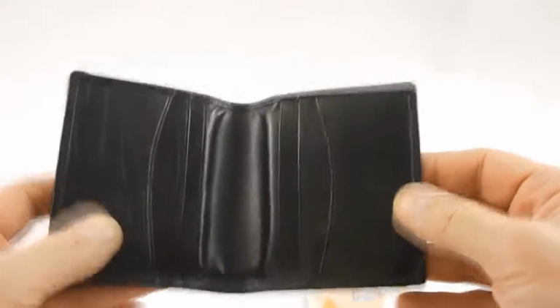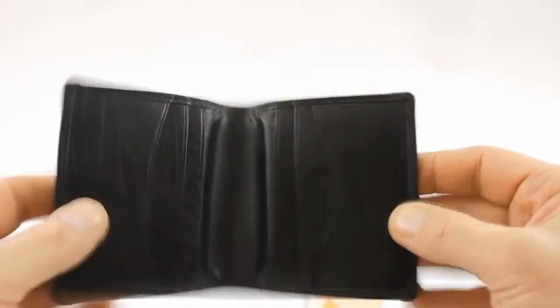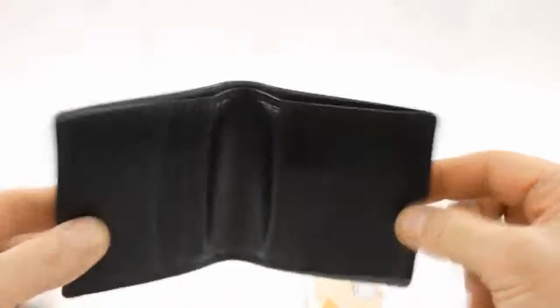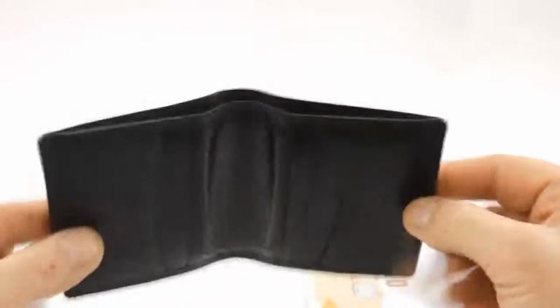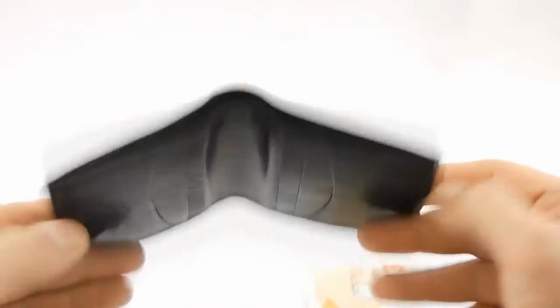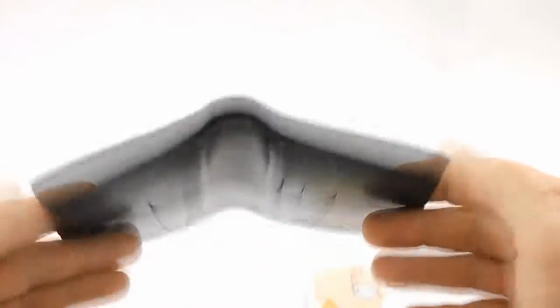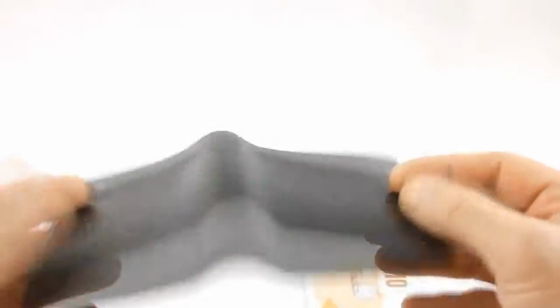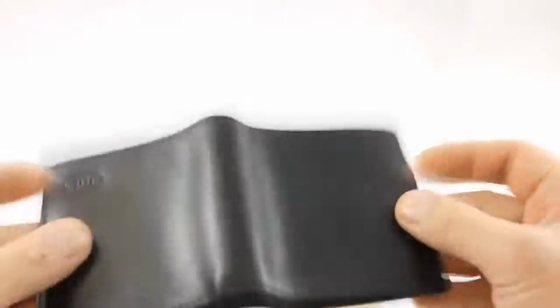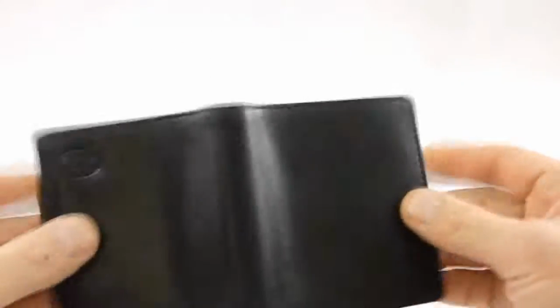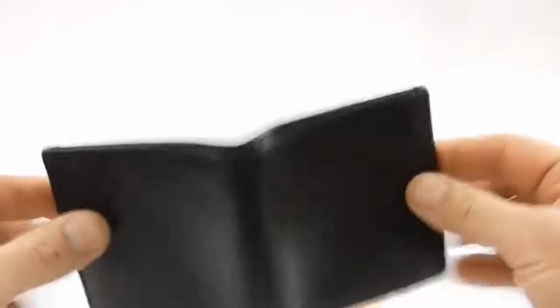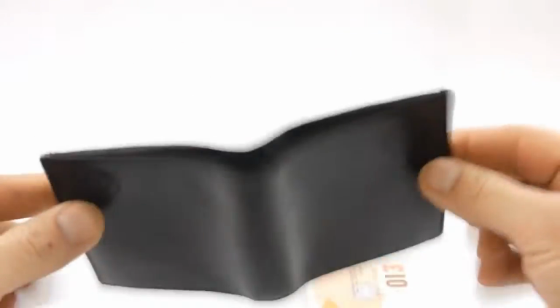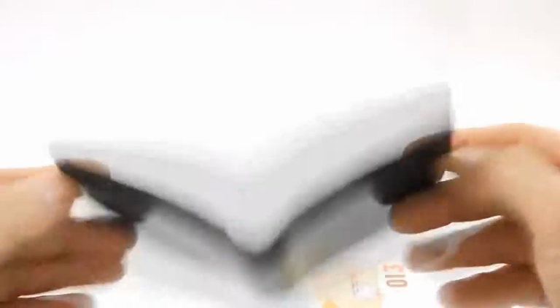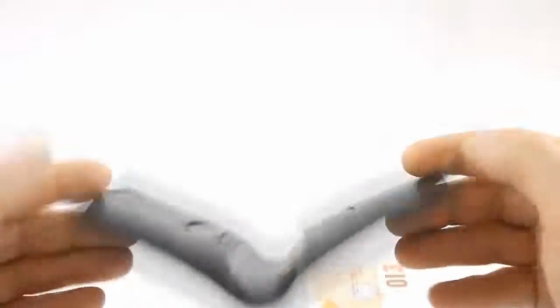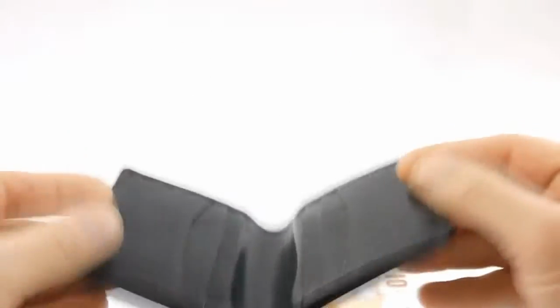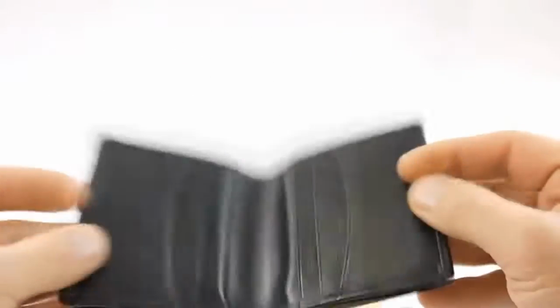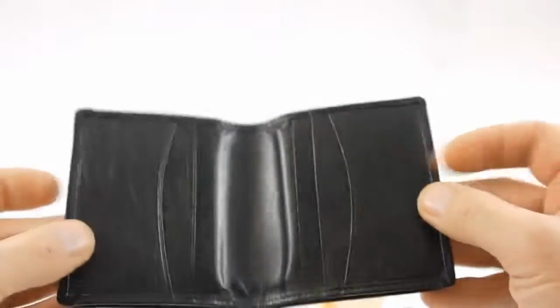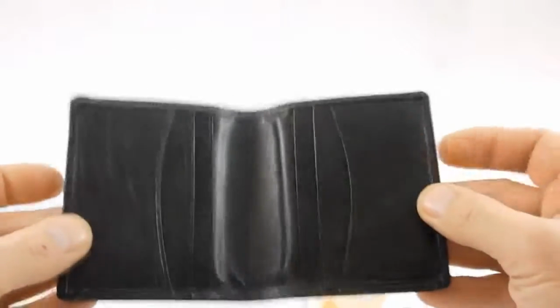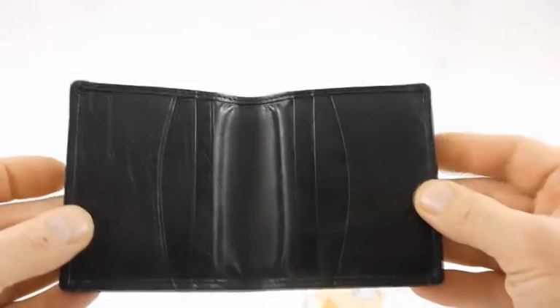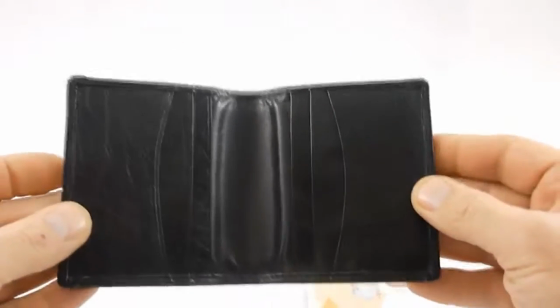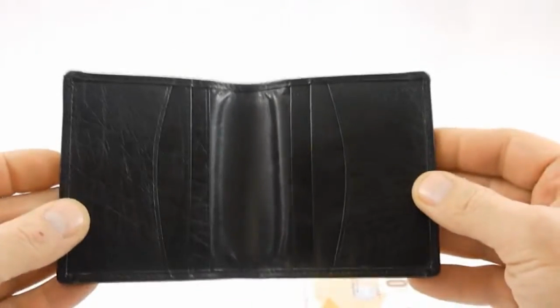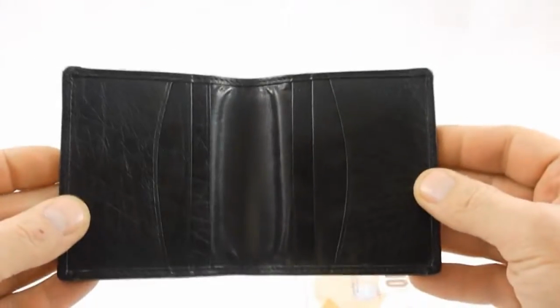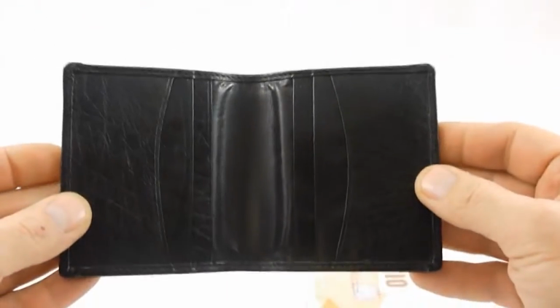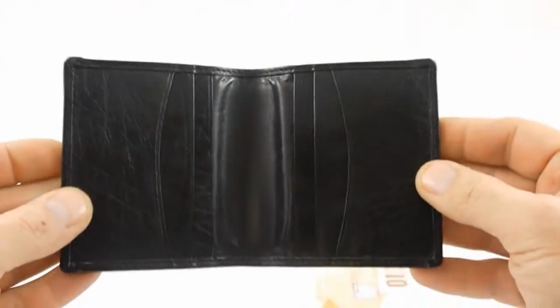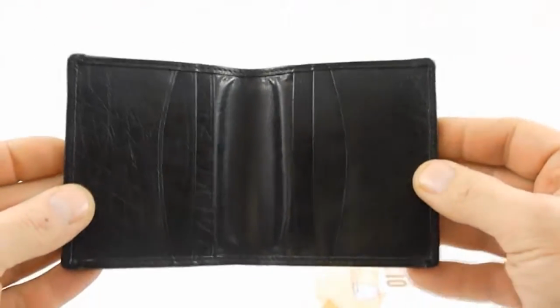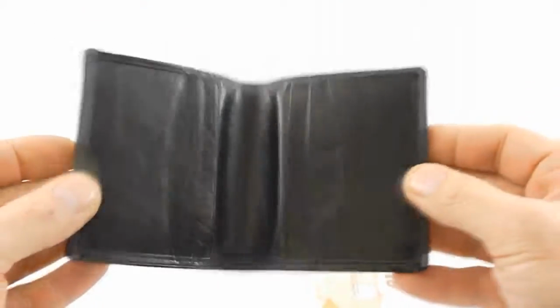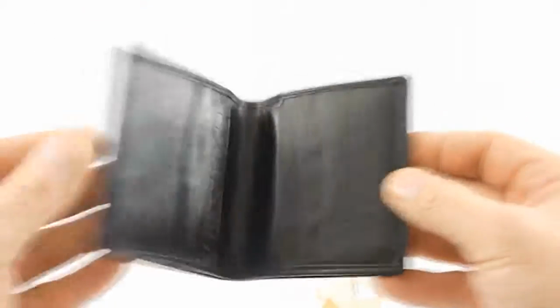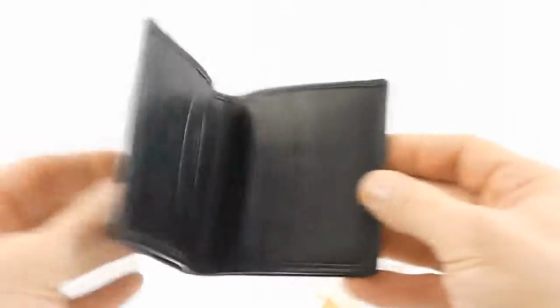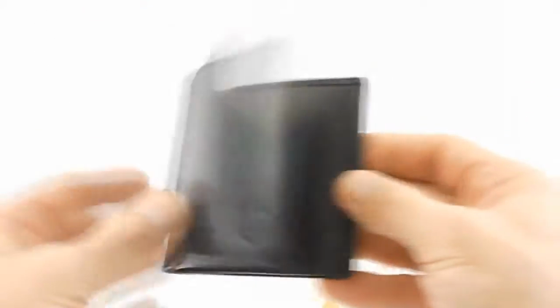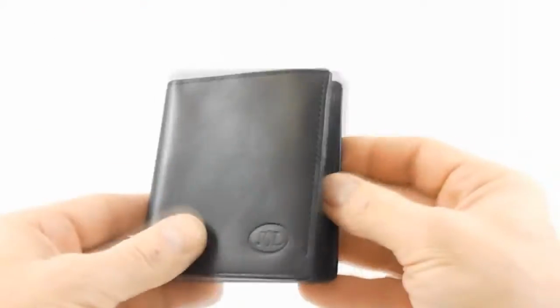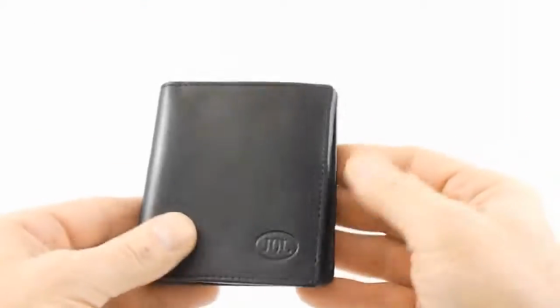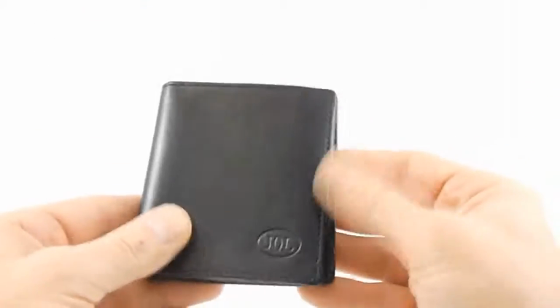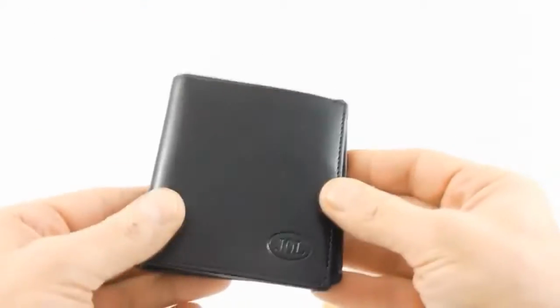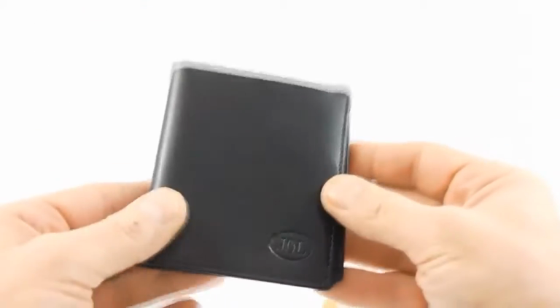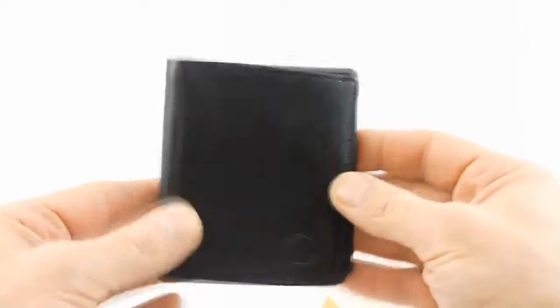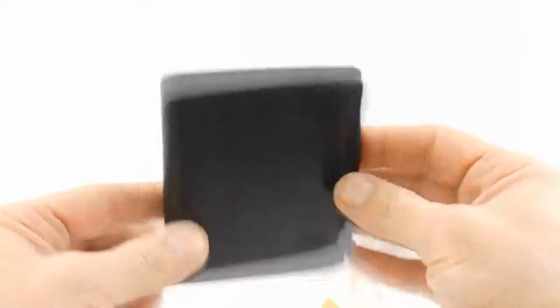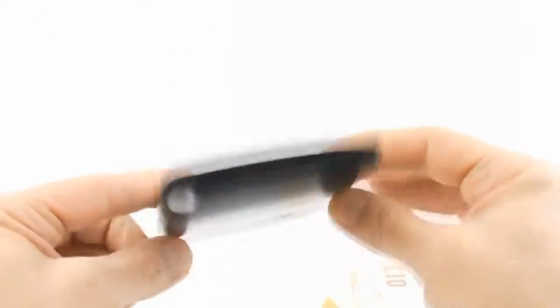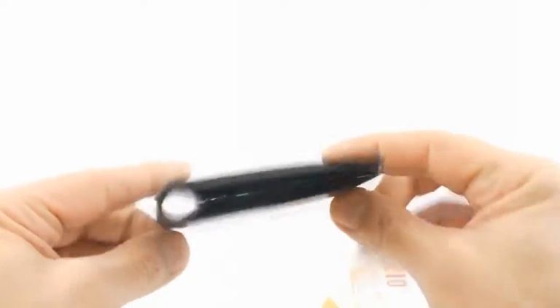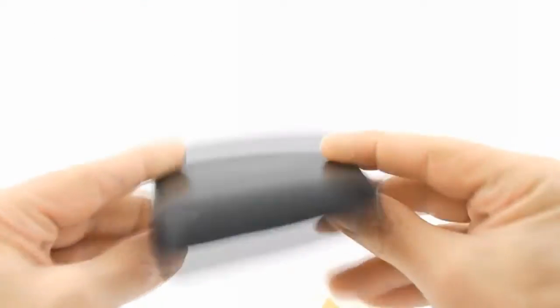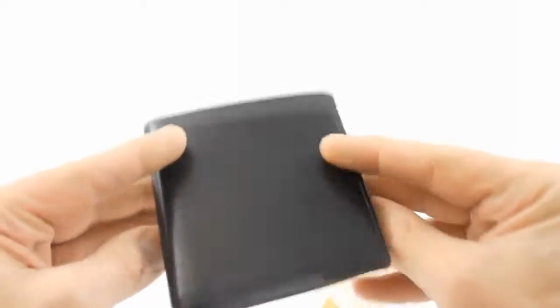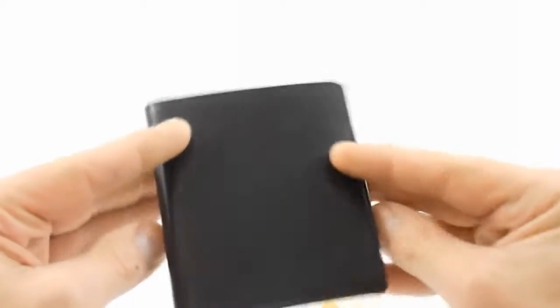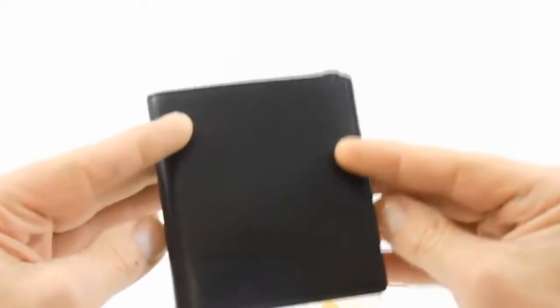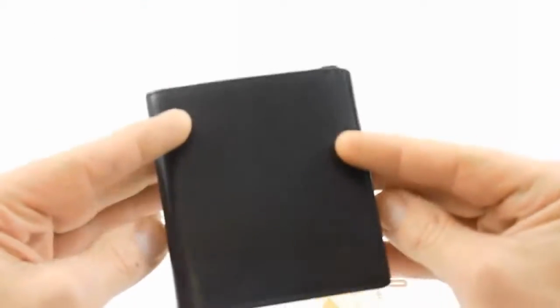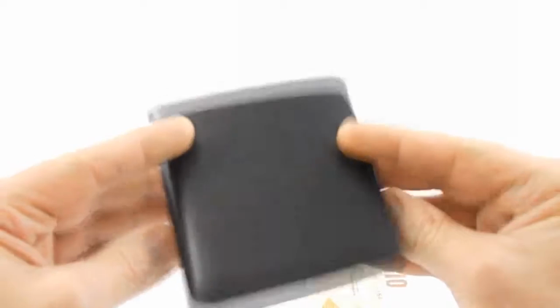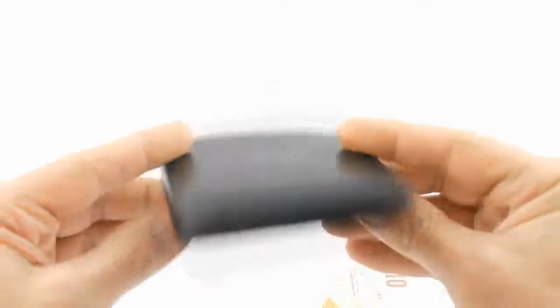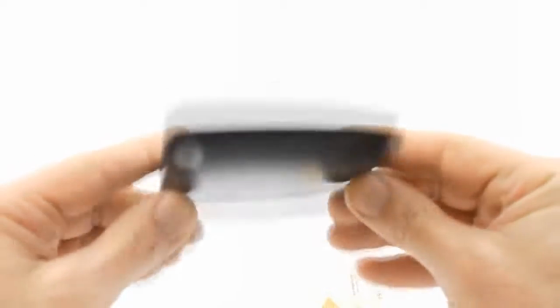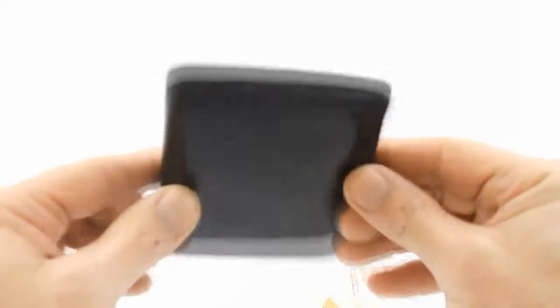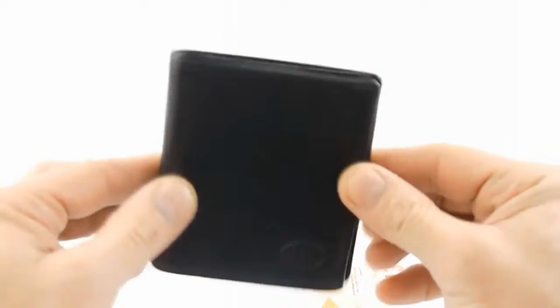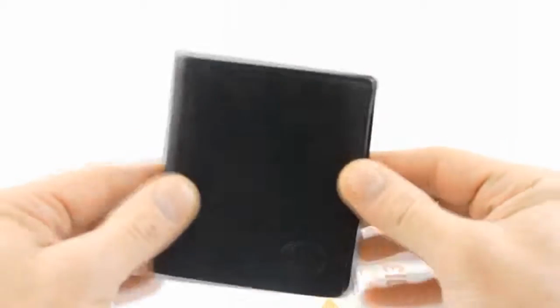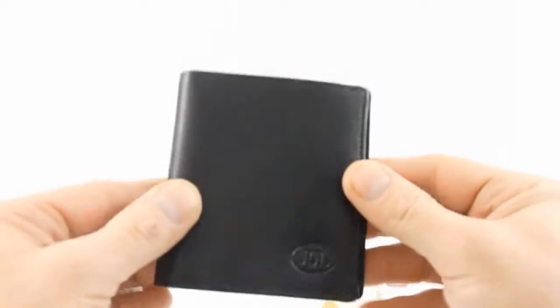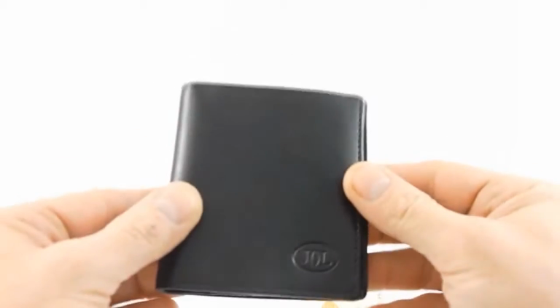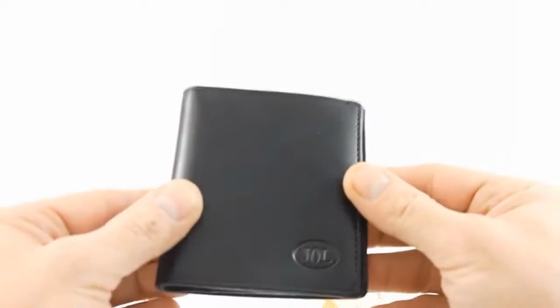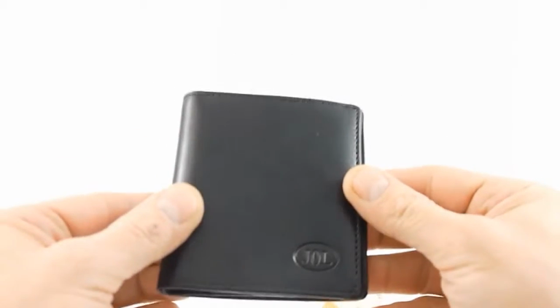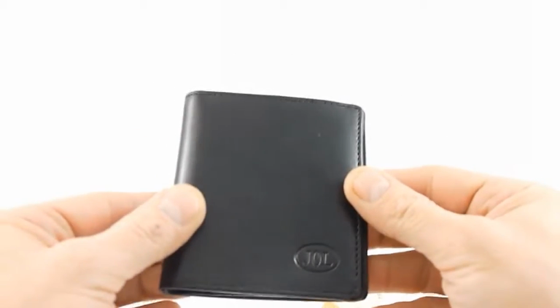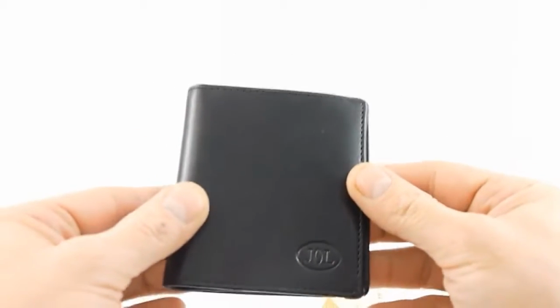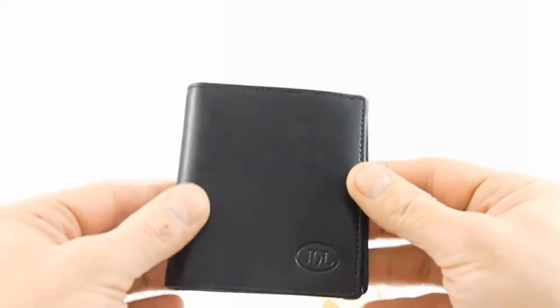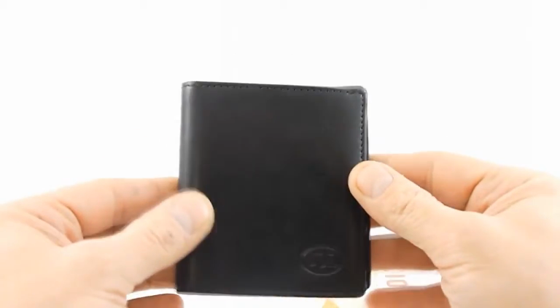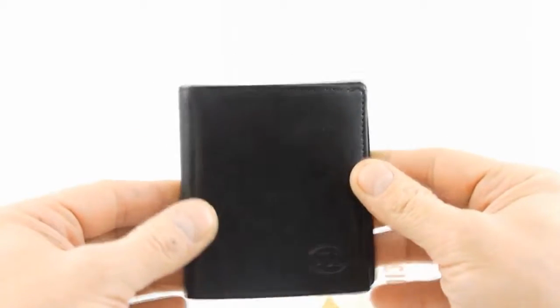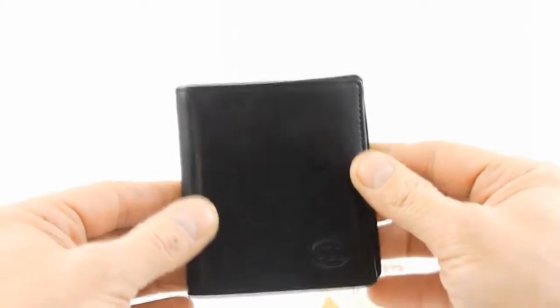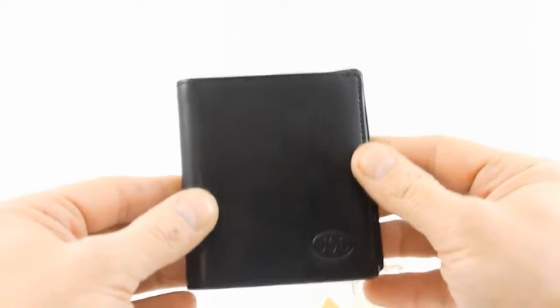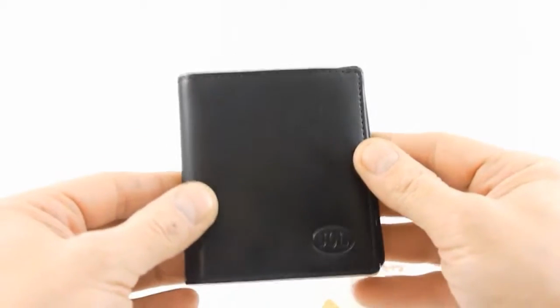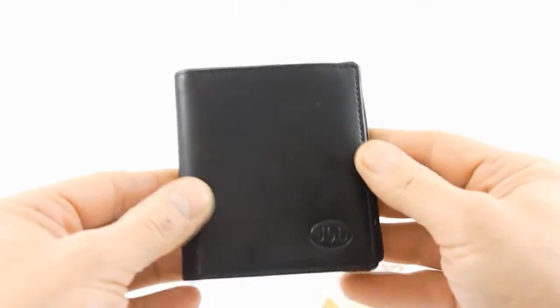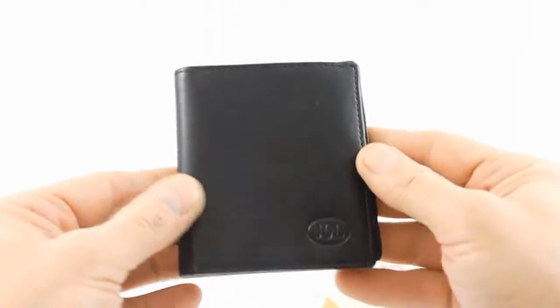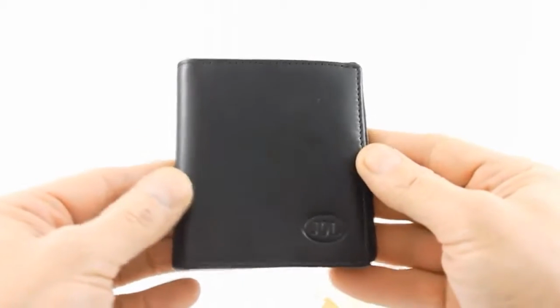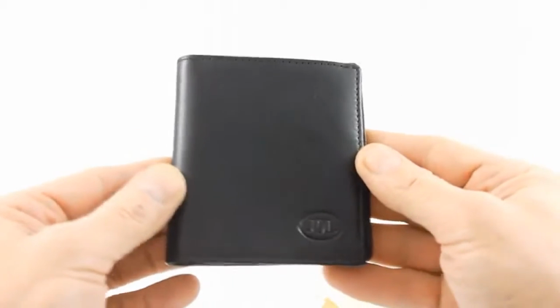So that is the Jerry O'Connell Shogun wallet.